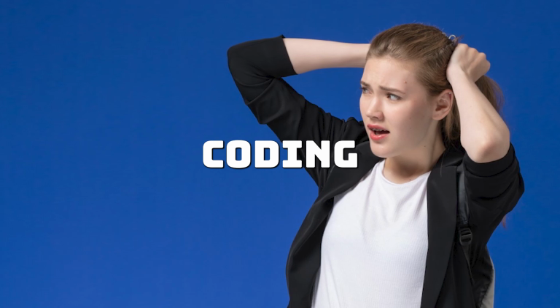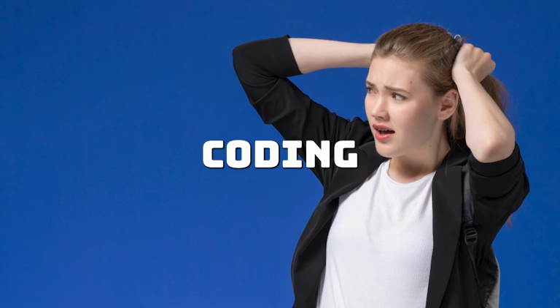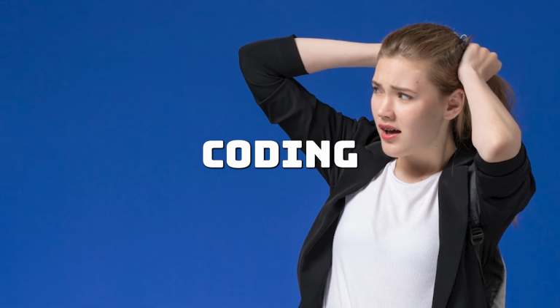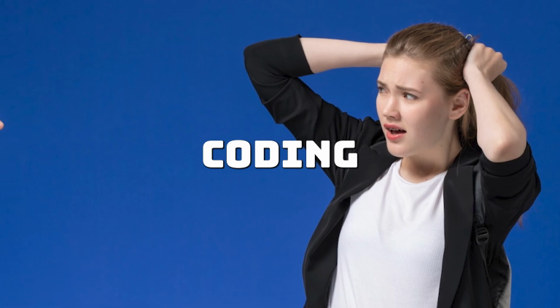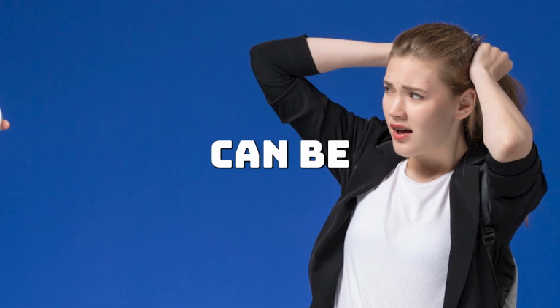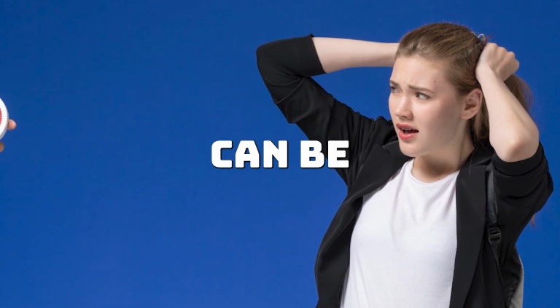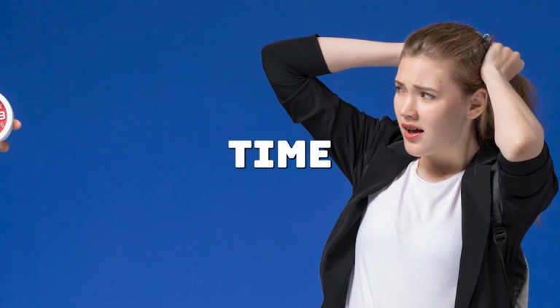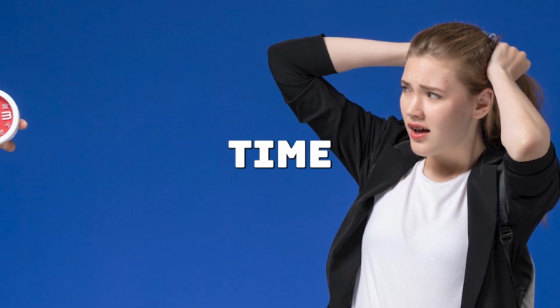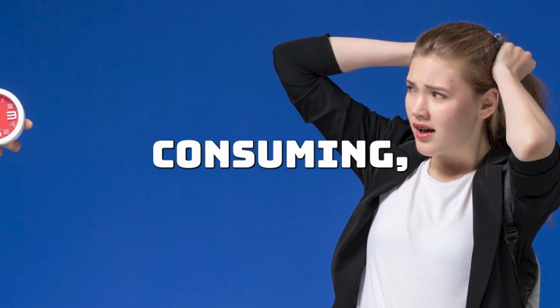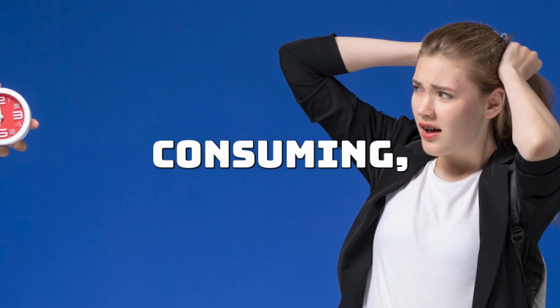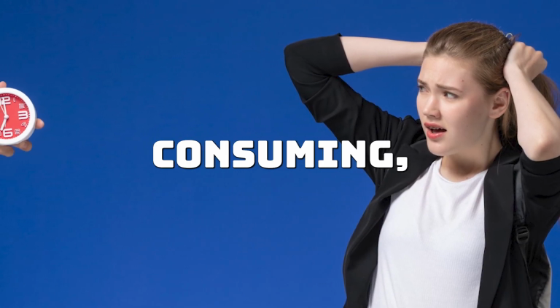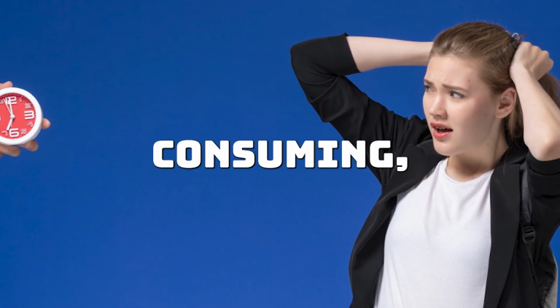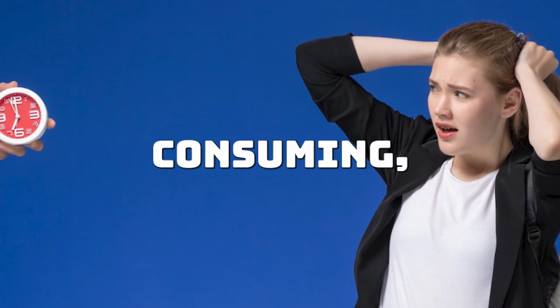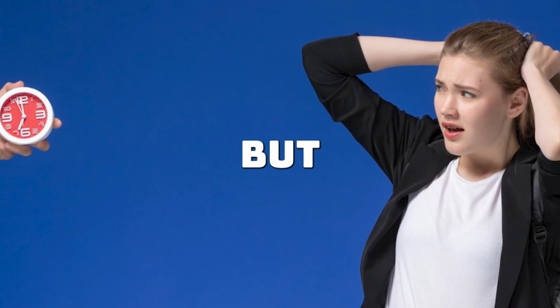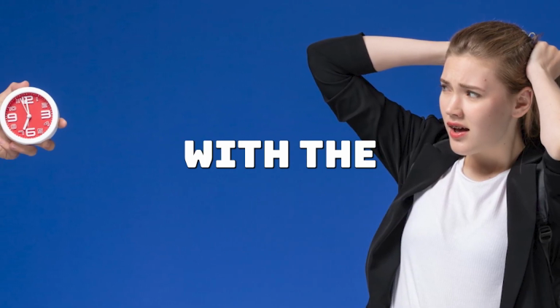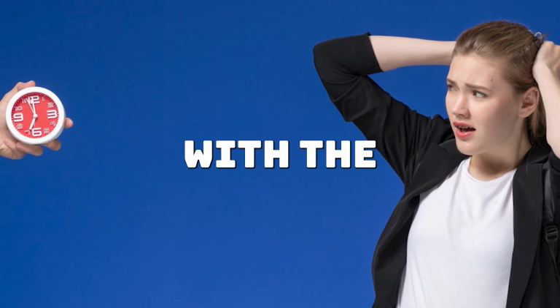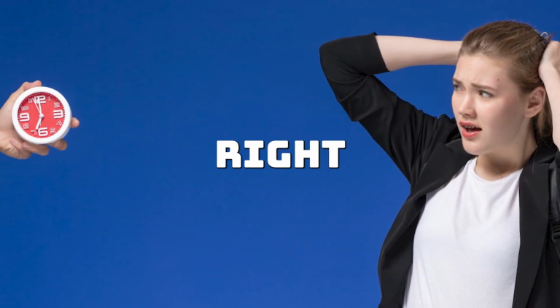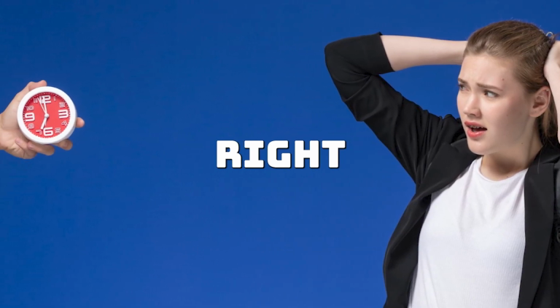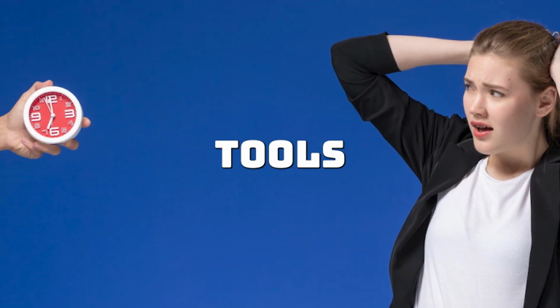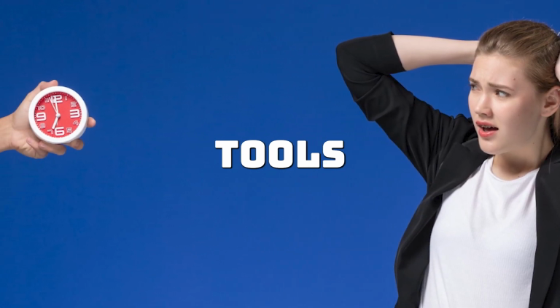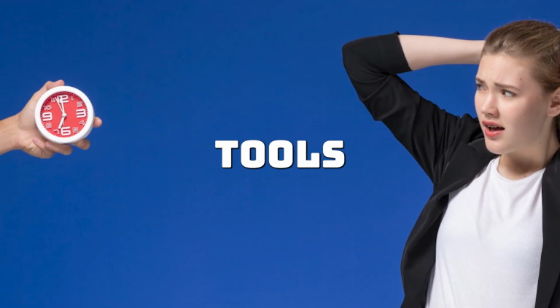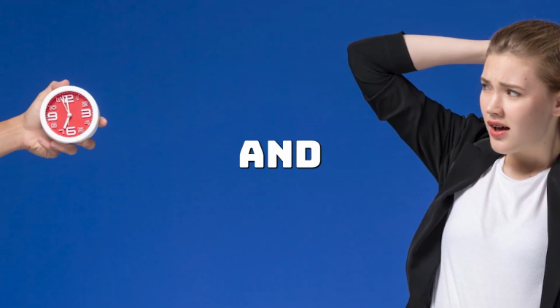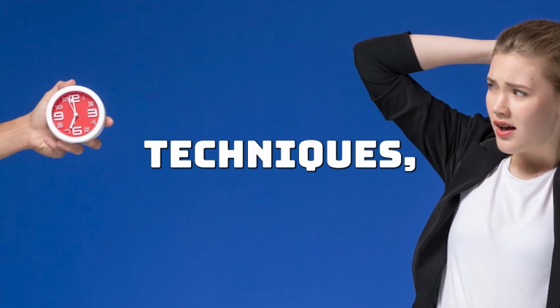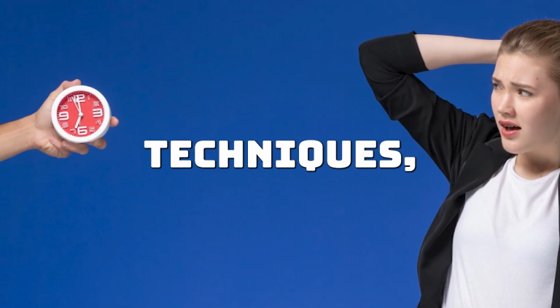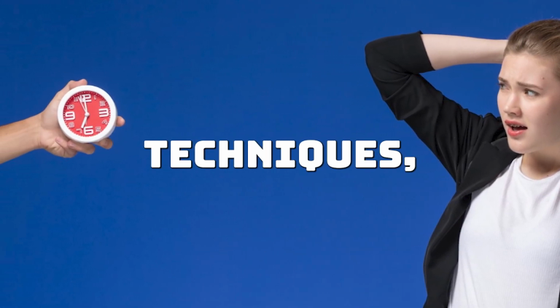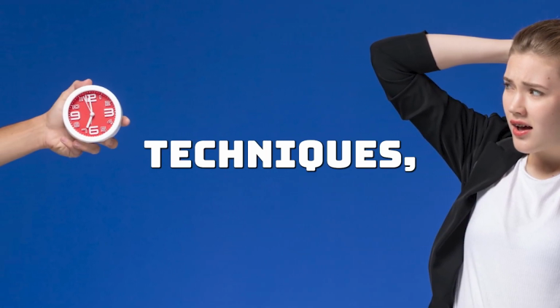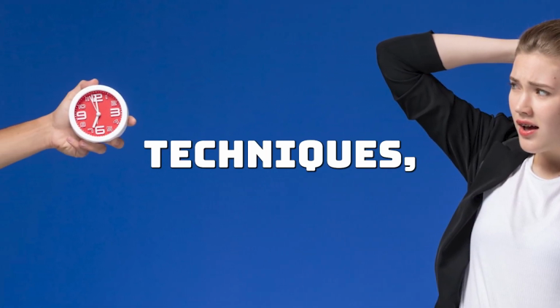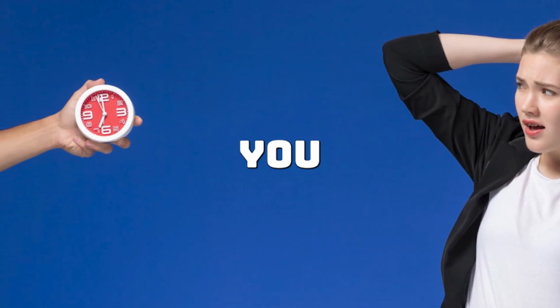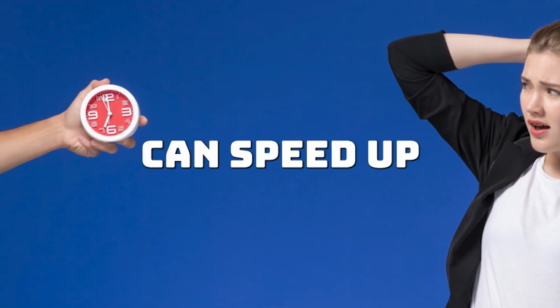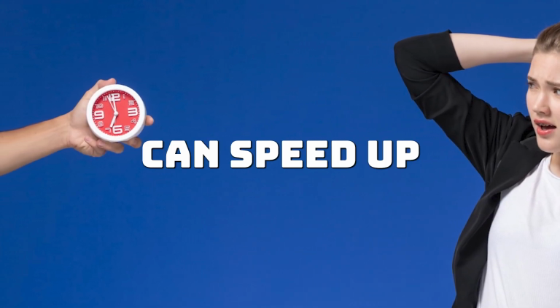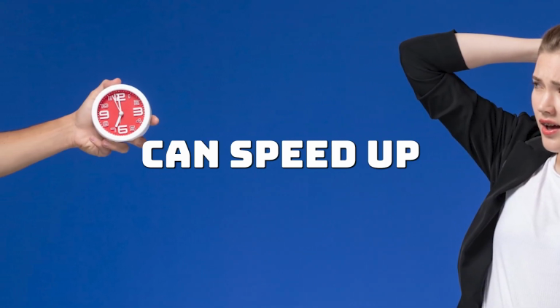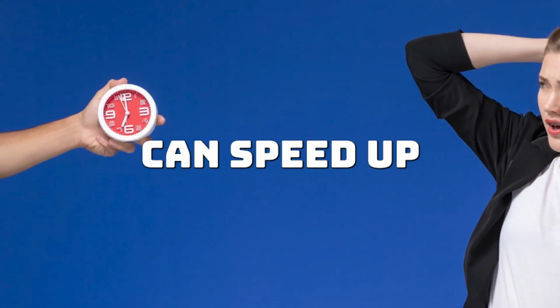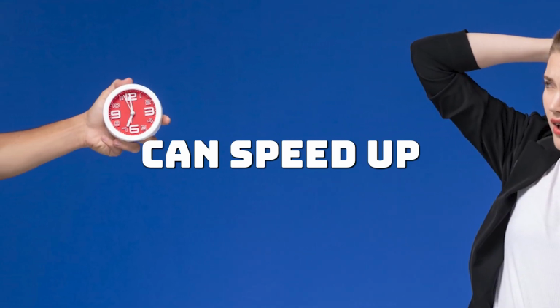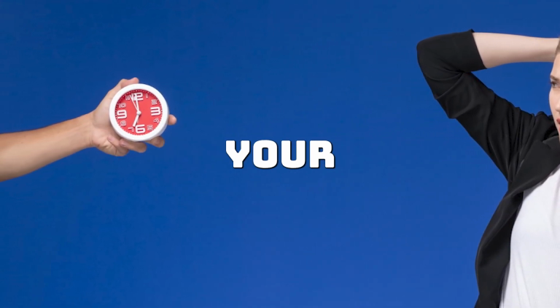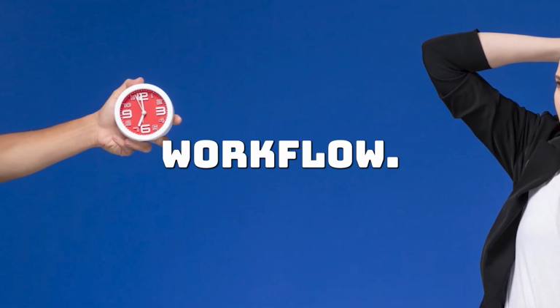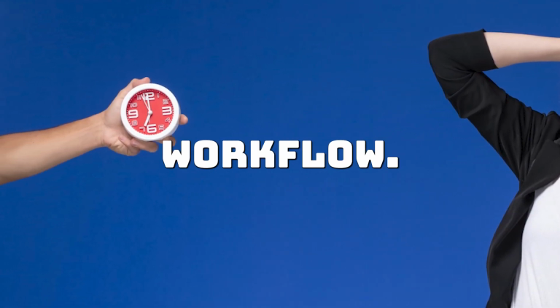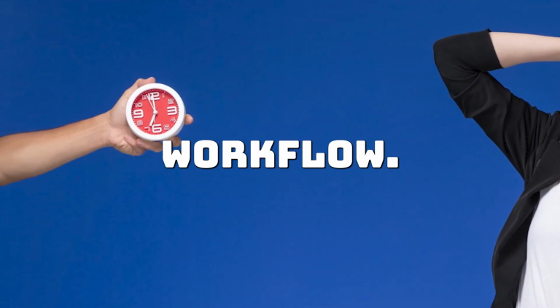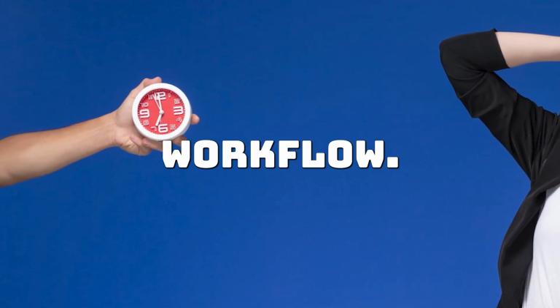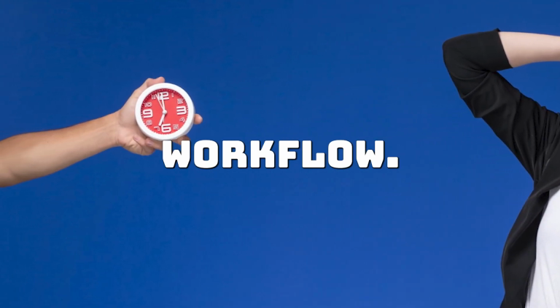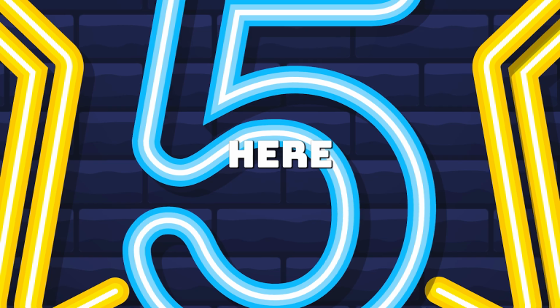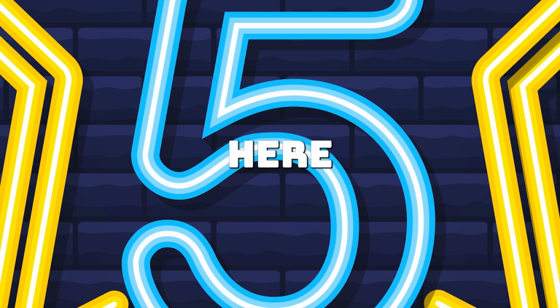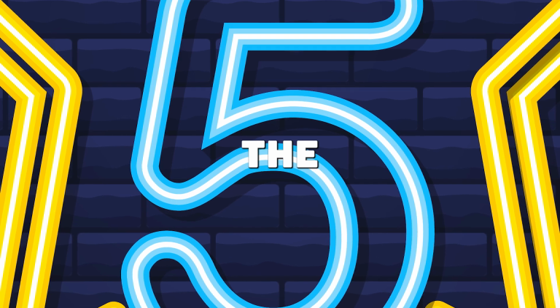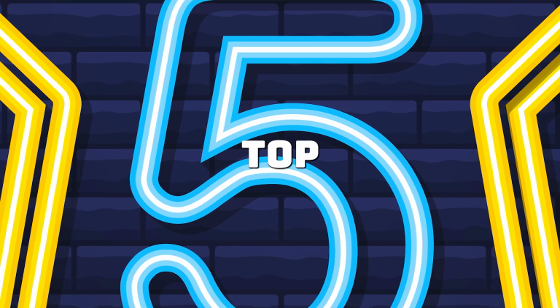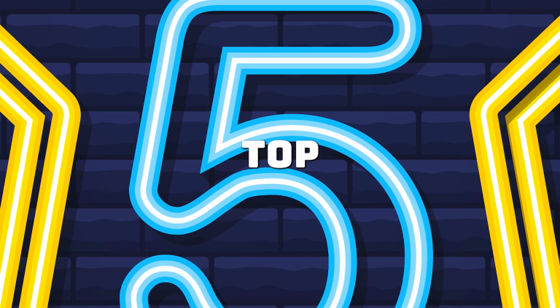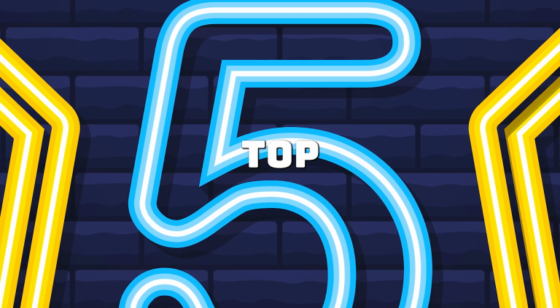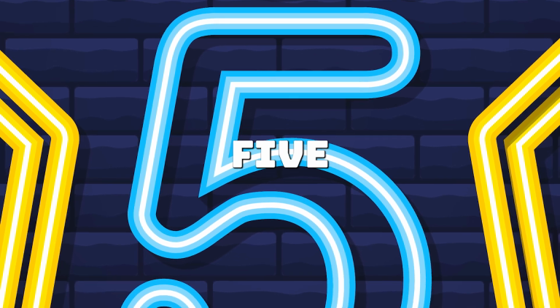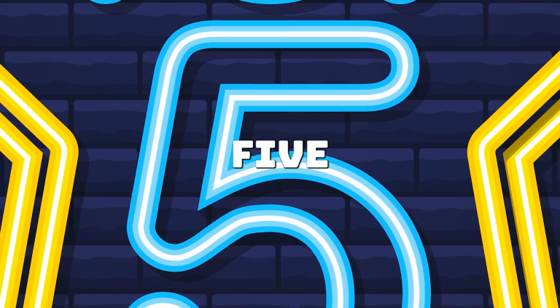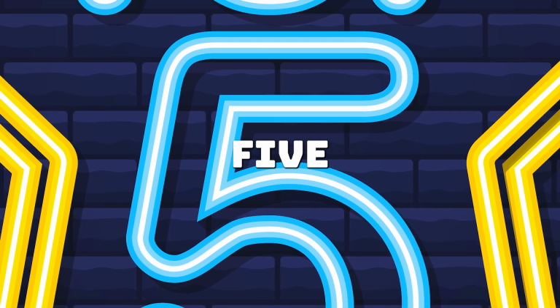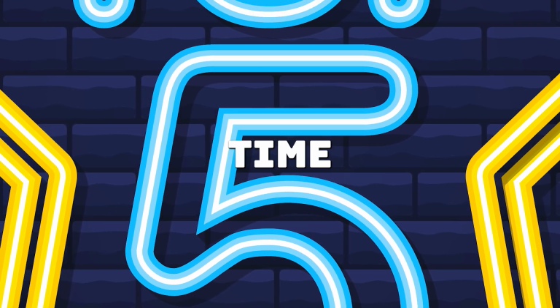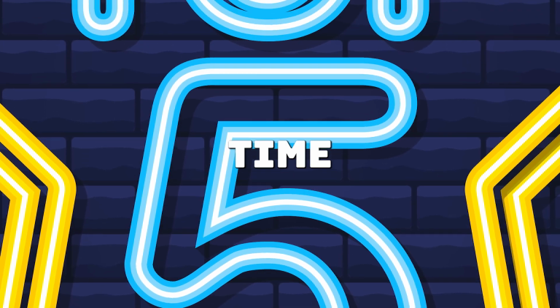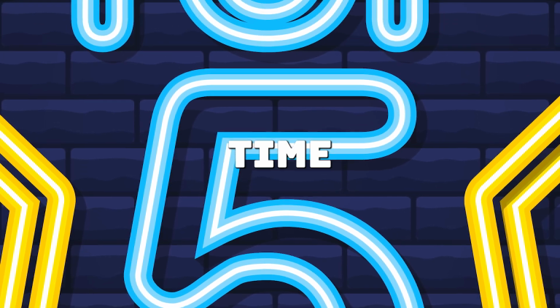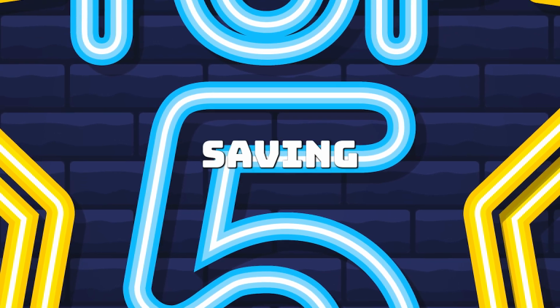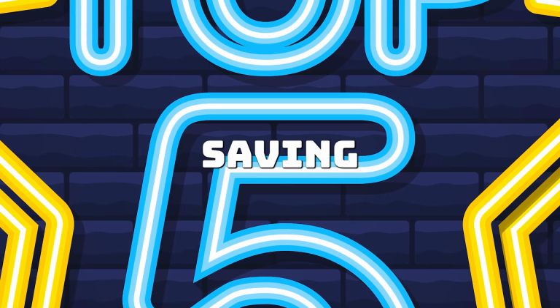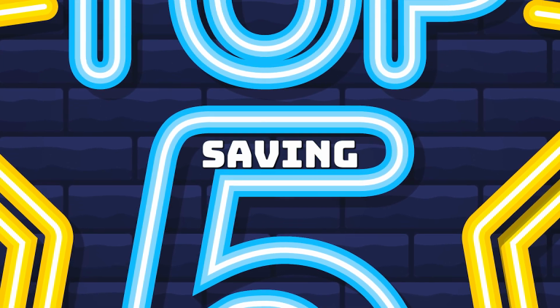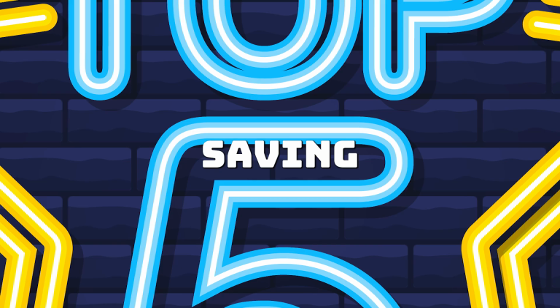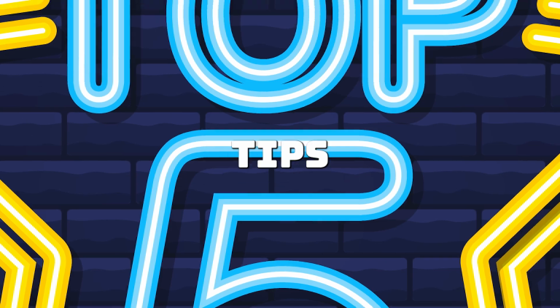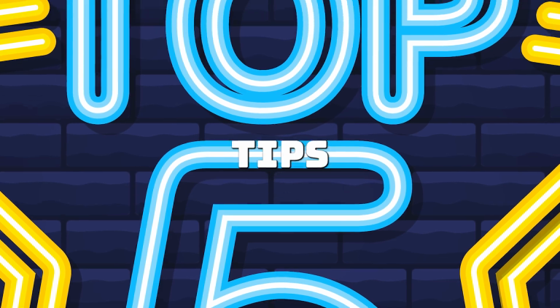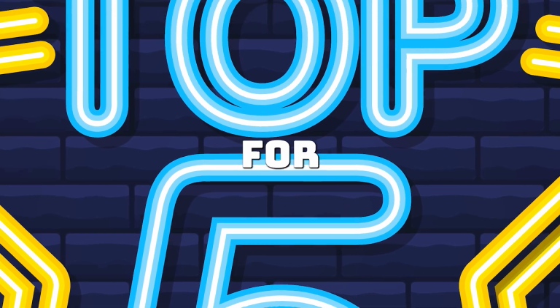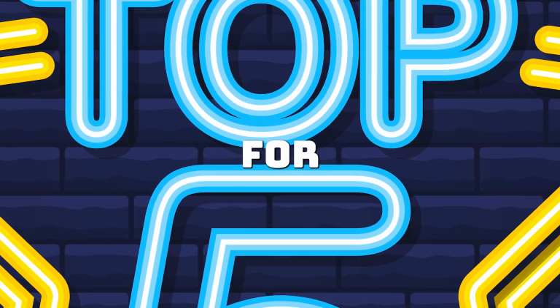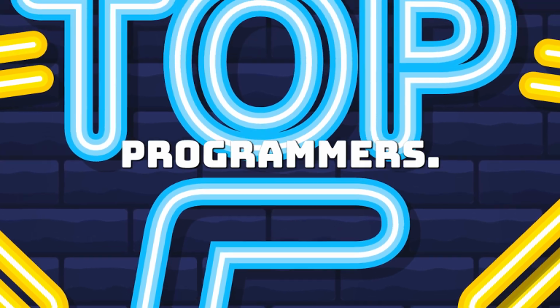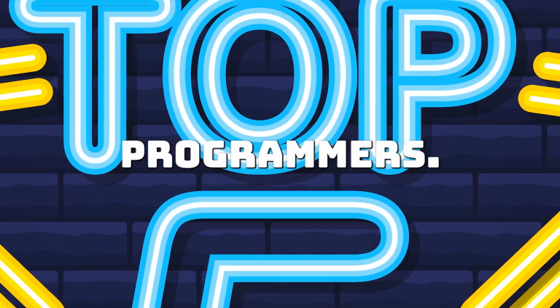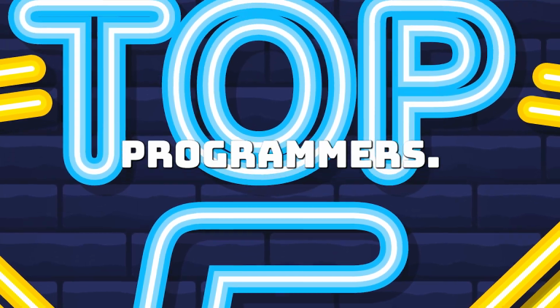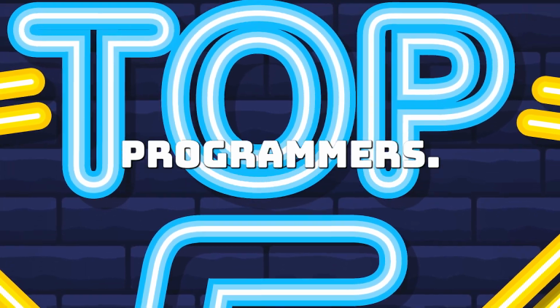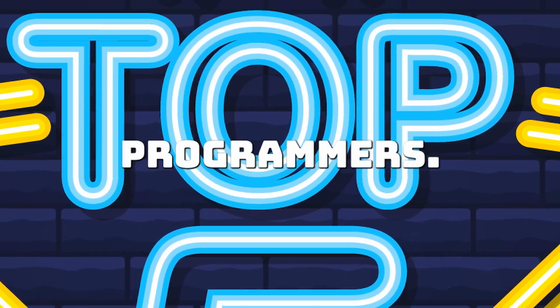Coding can be time-consuming, but with the right tools and techniques, you can speed up your workflow. Here are the top five time-saving tips for programmers.